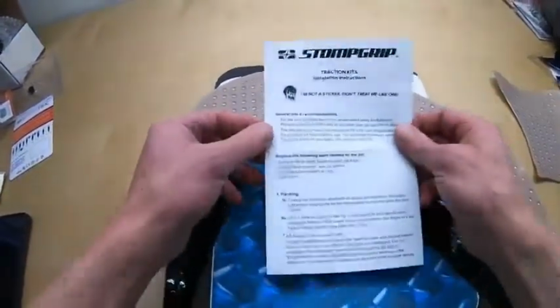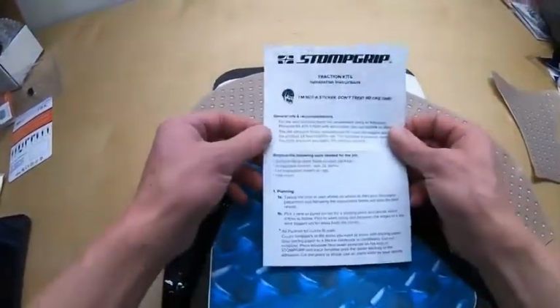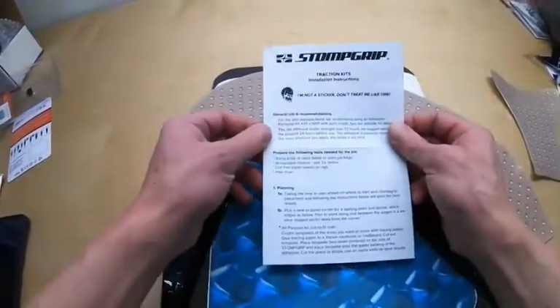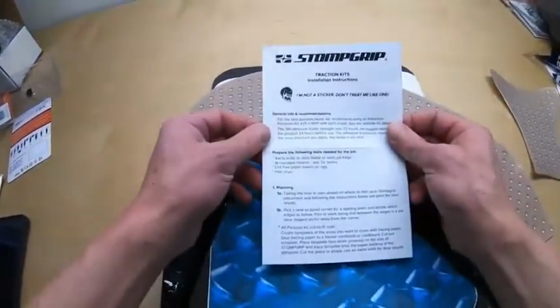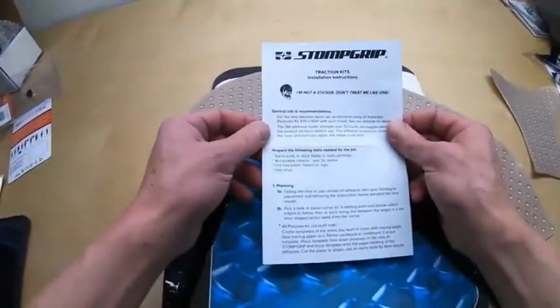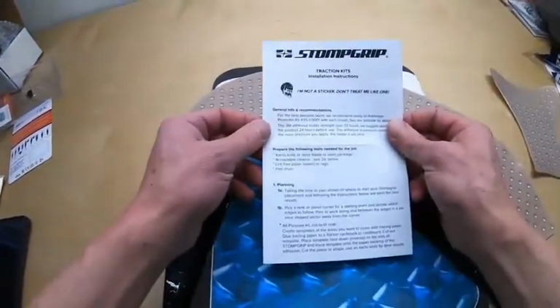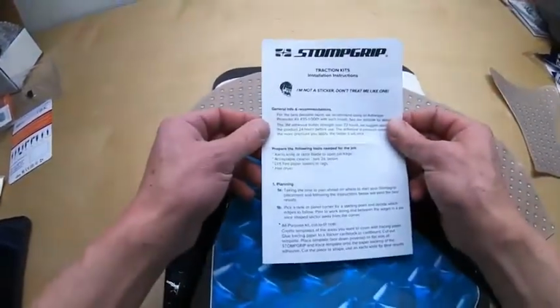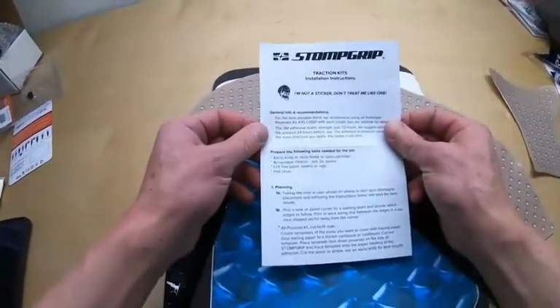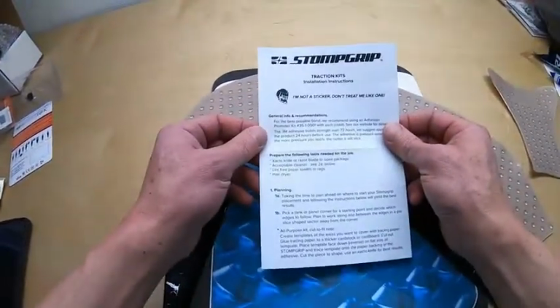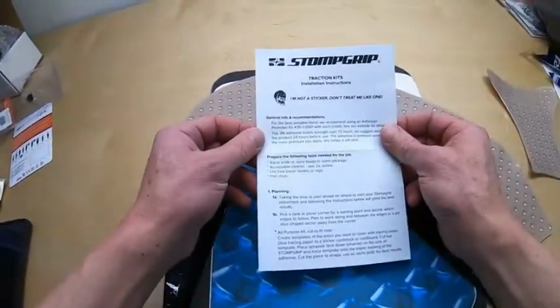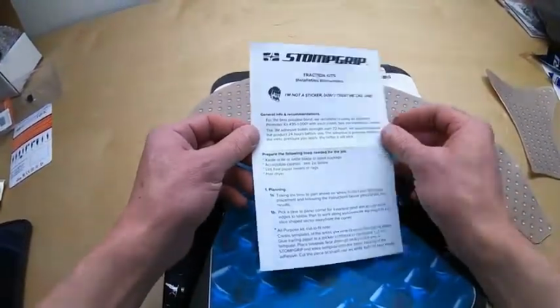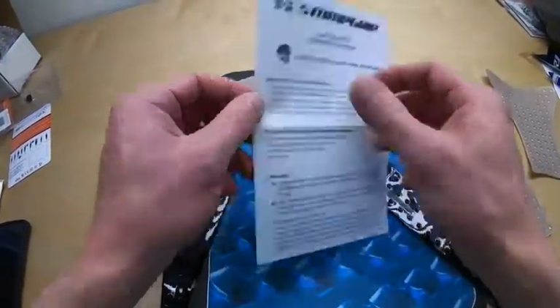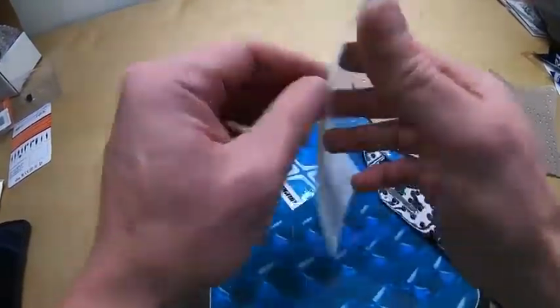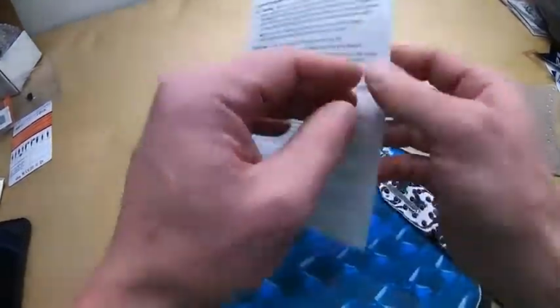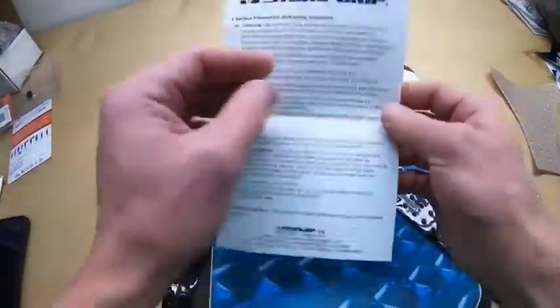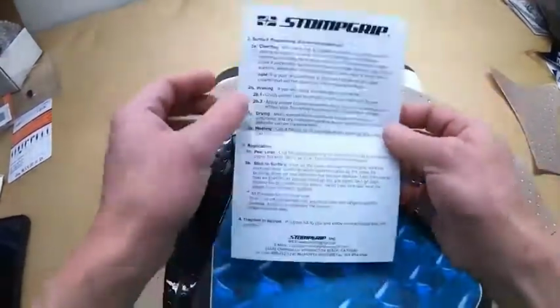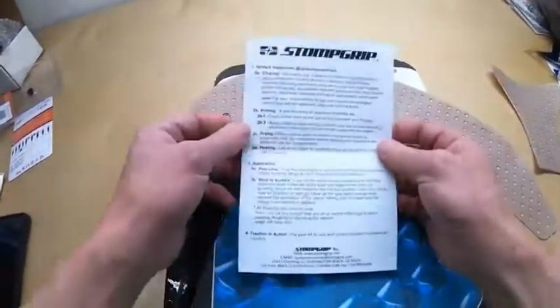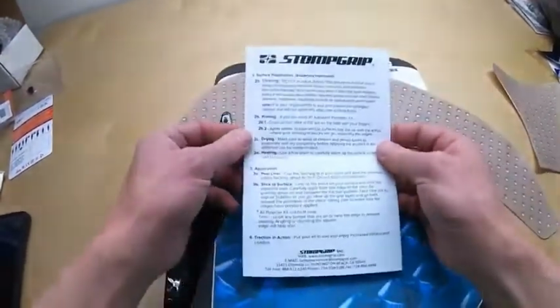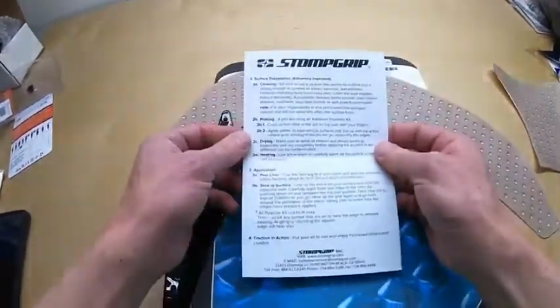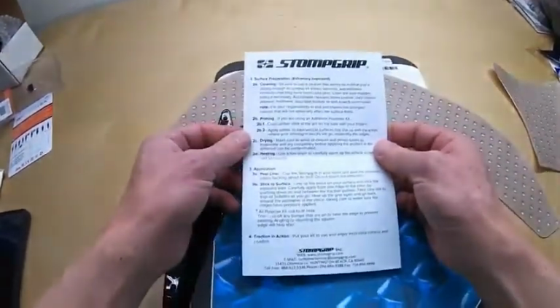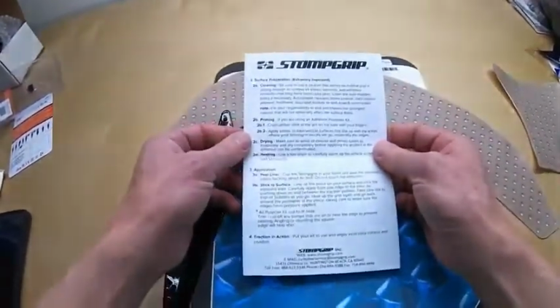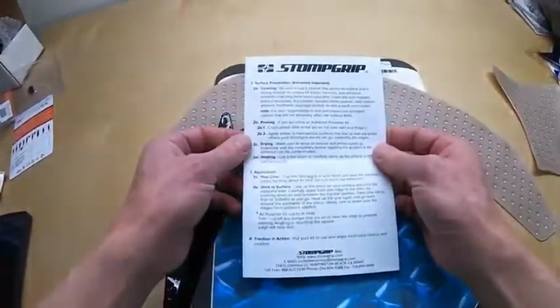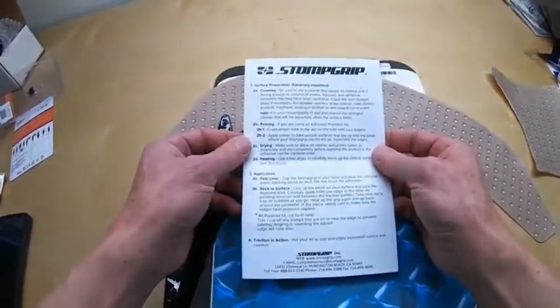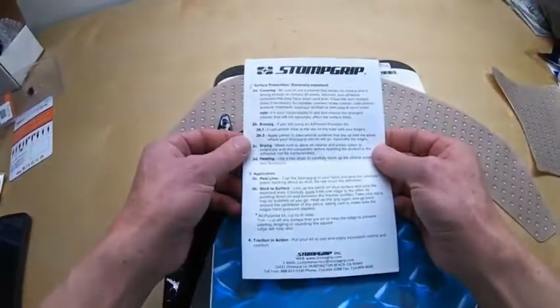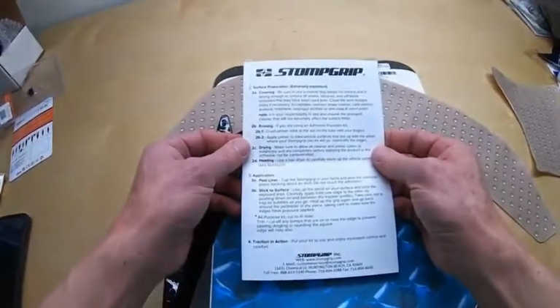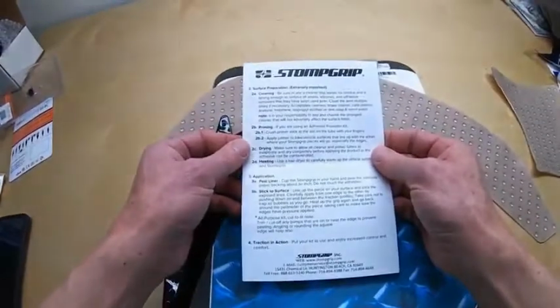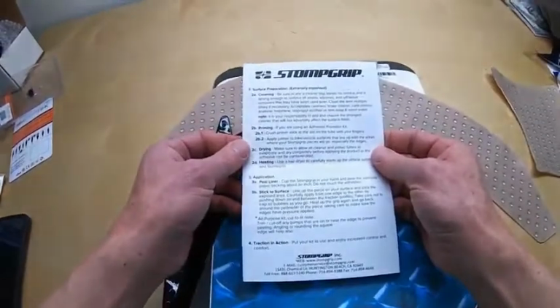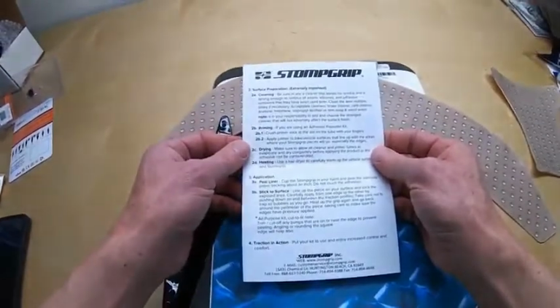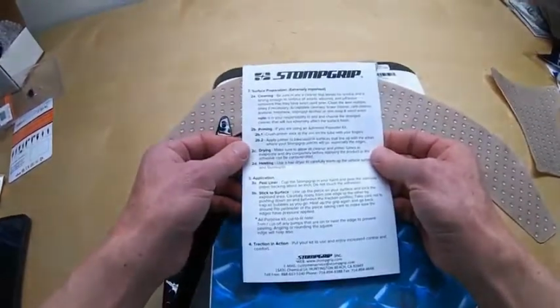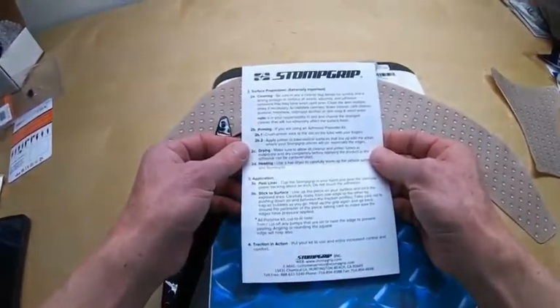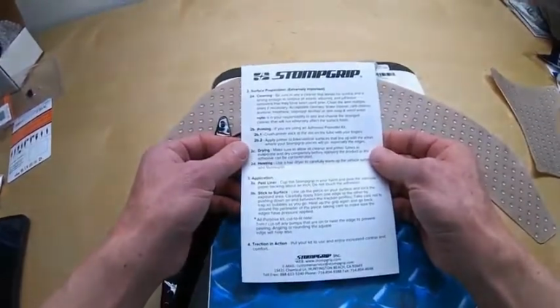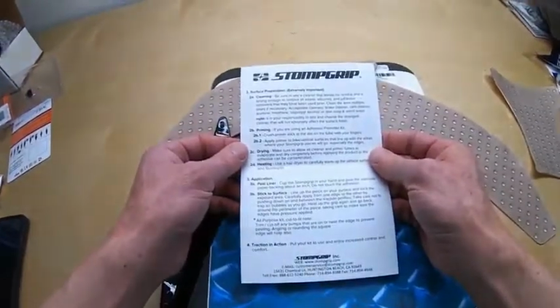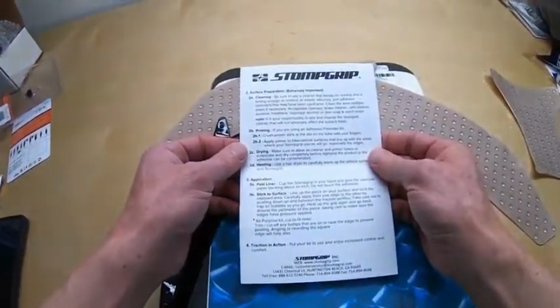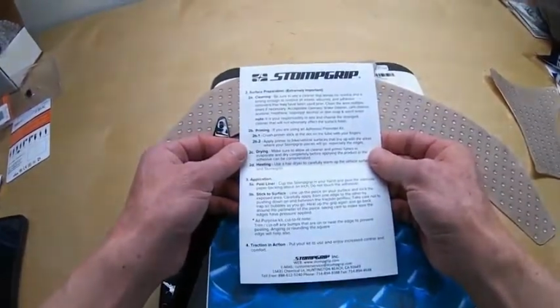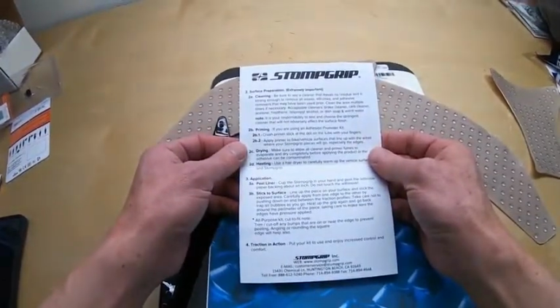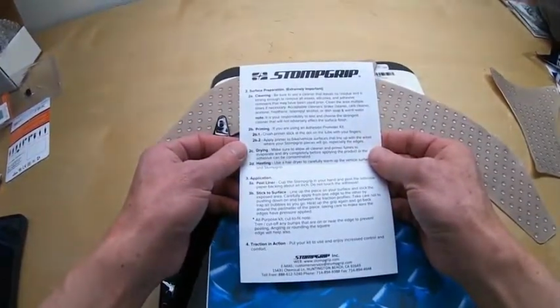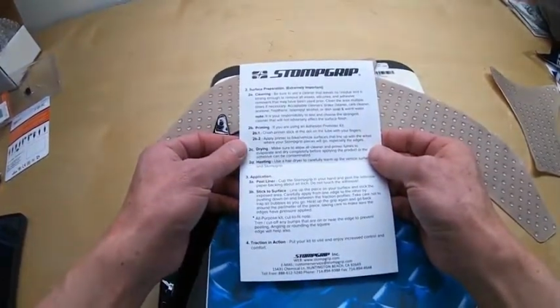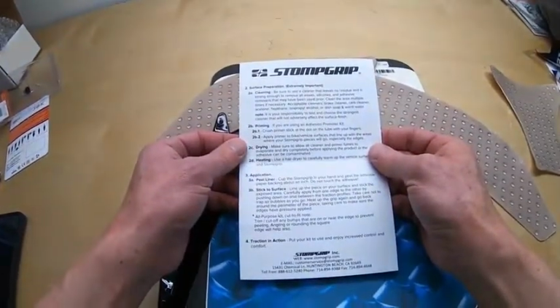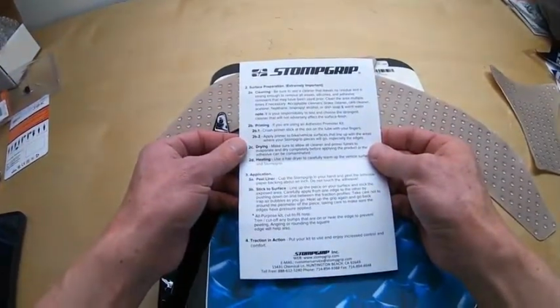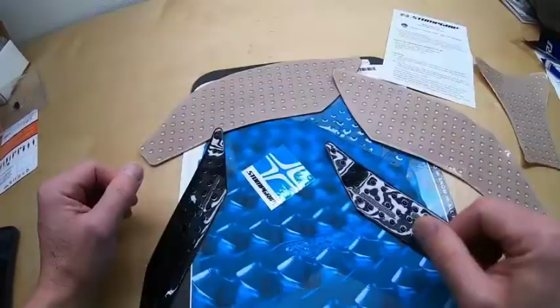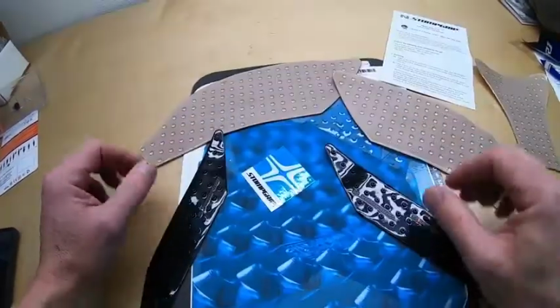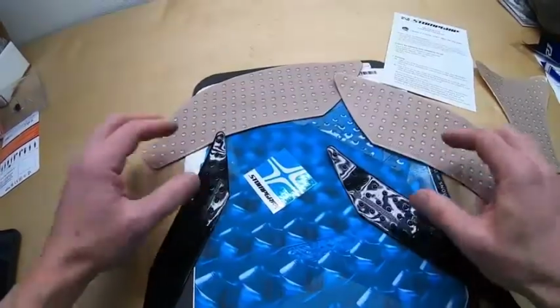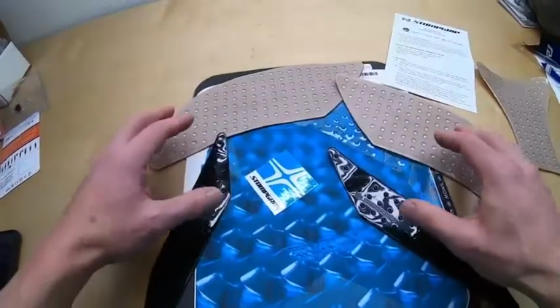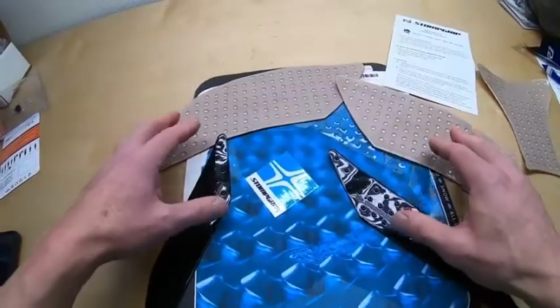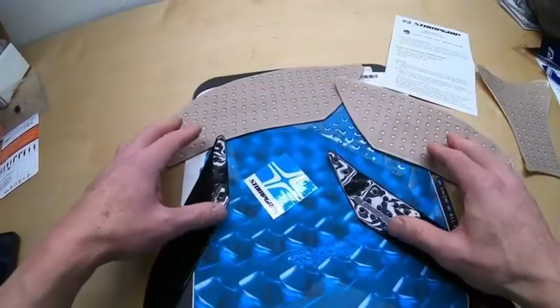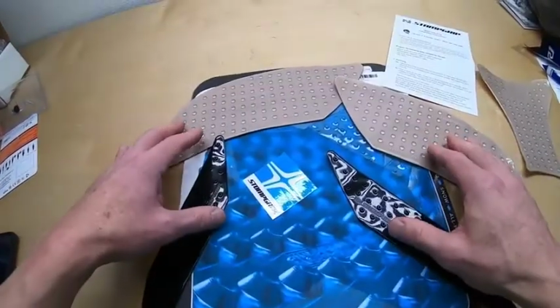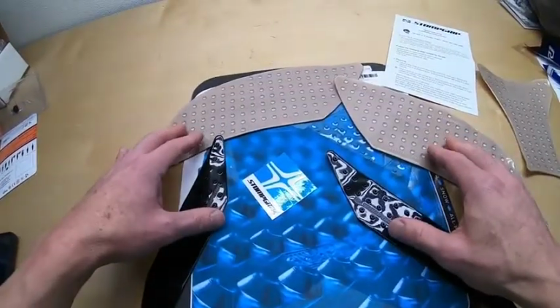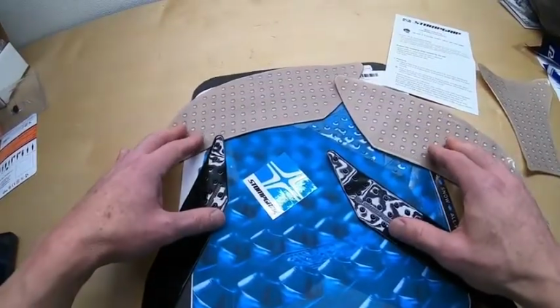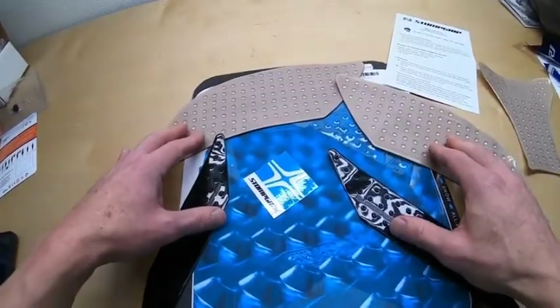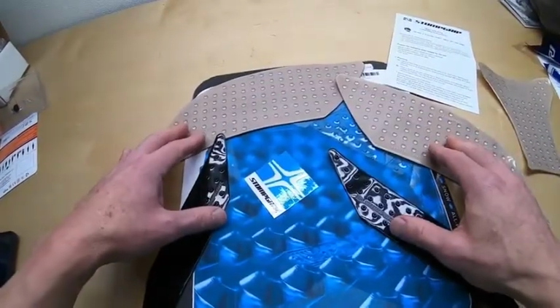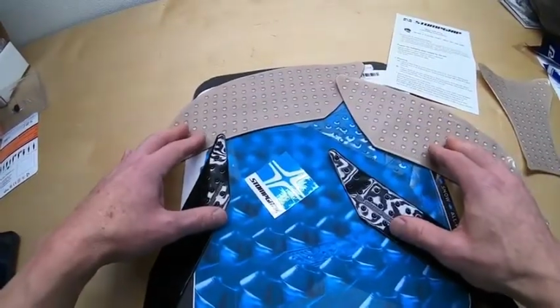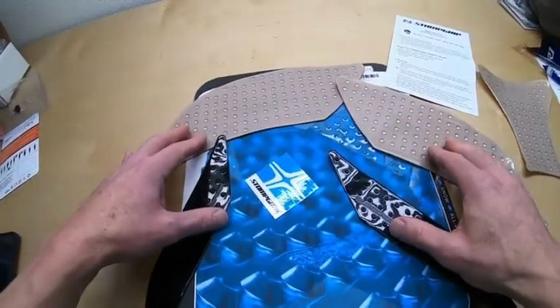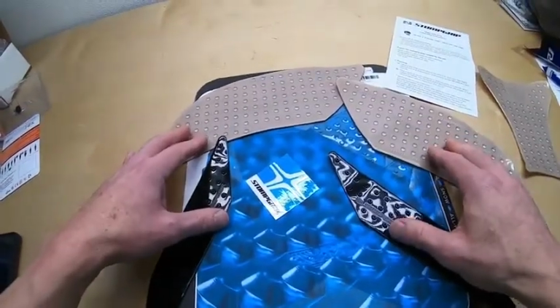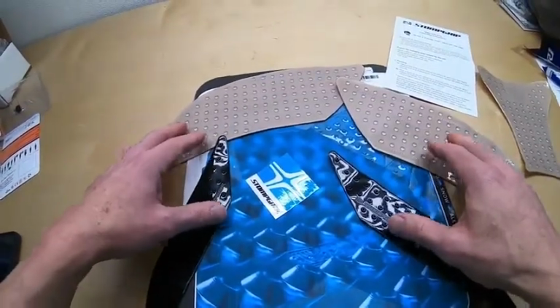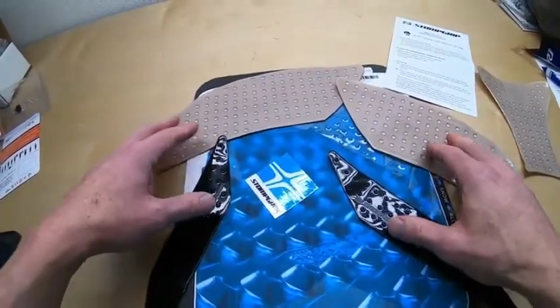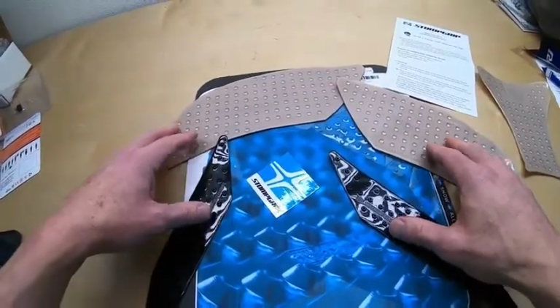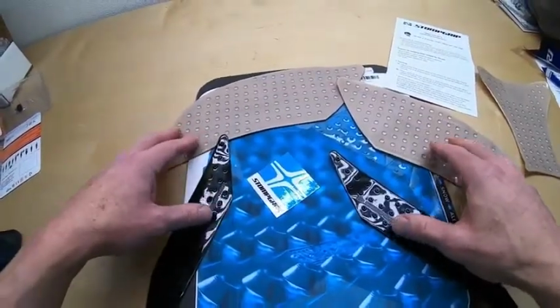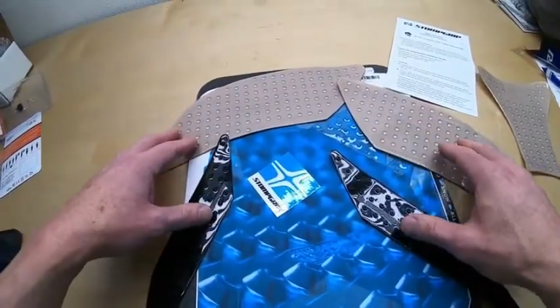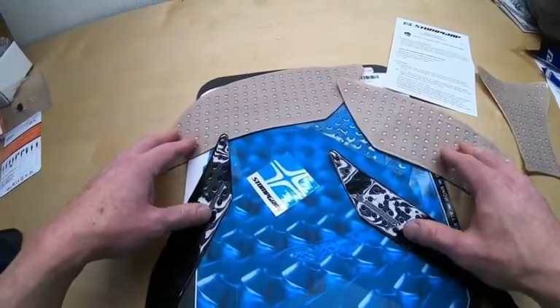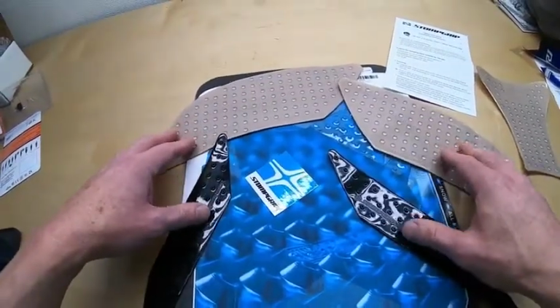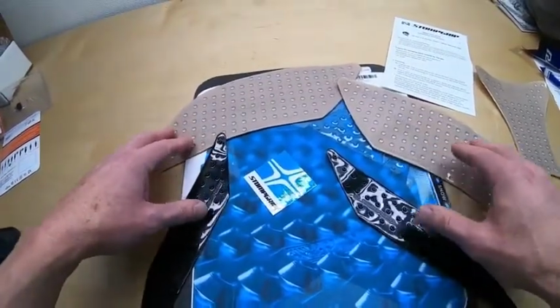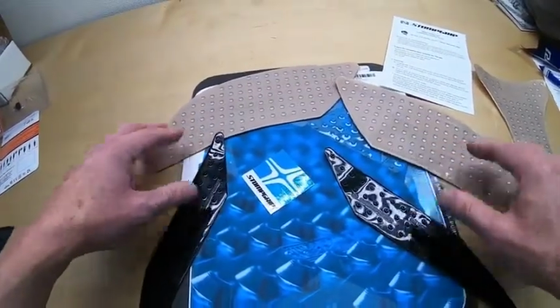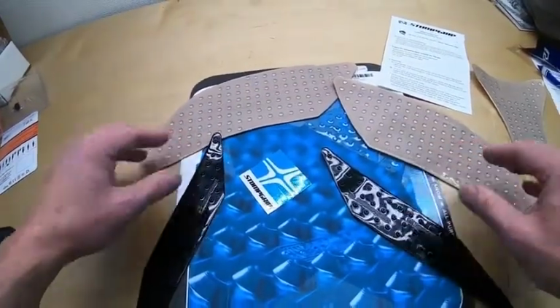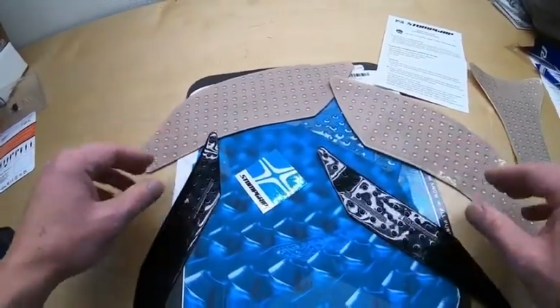Good instructions detailing how to put it on. Let's go install the pads.